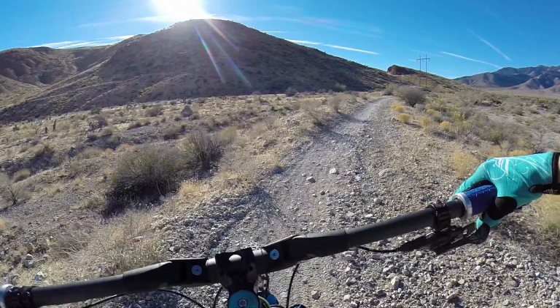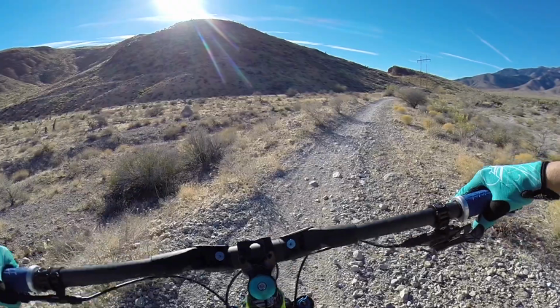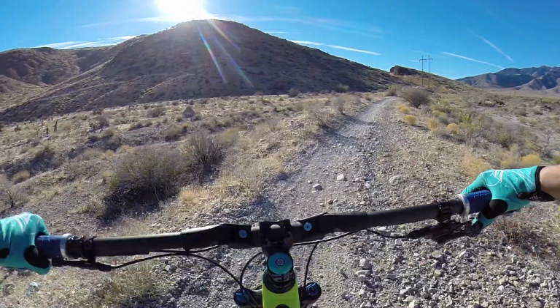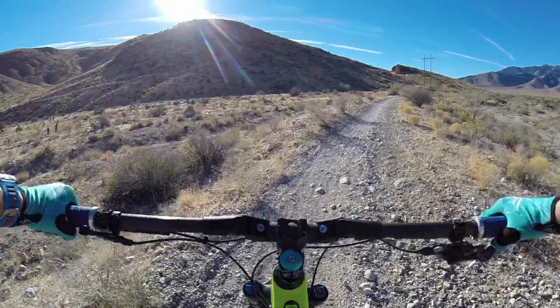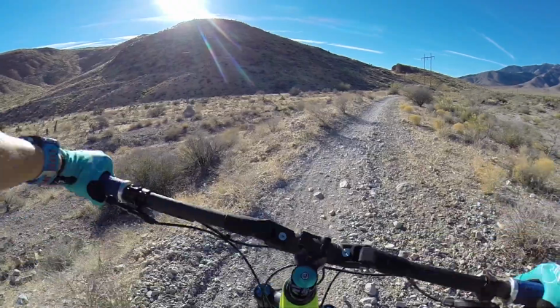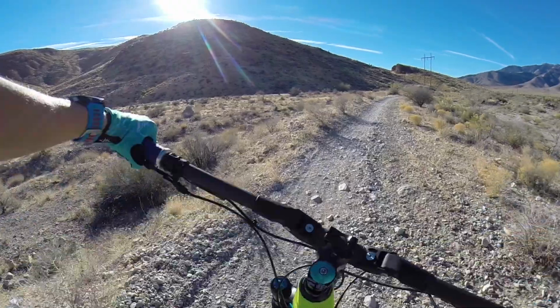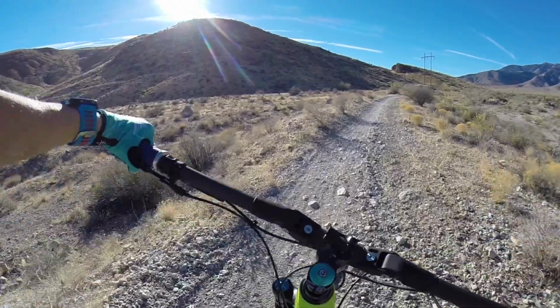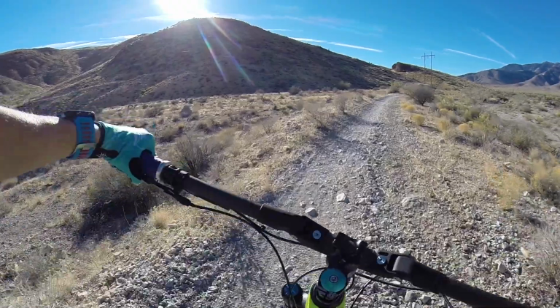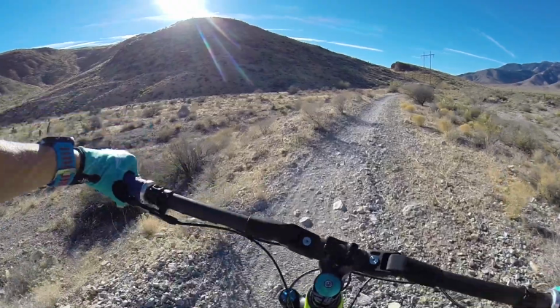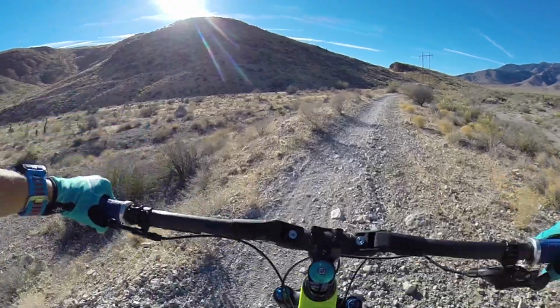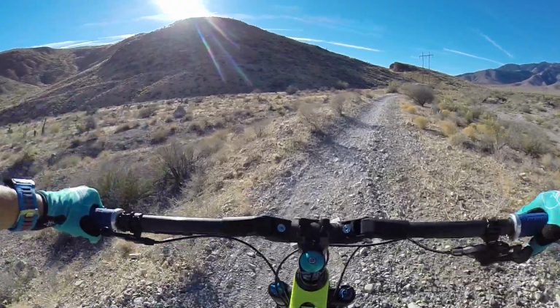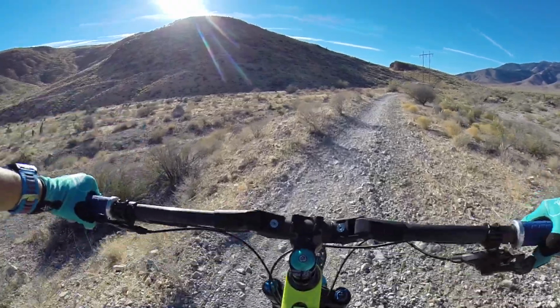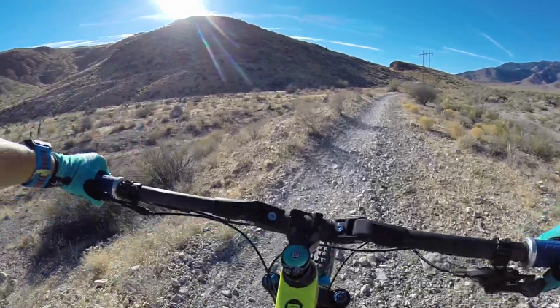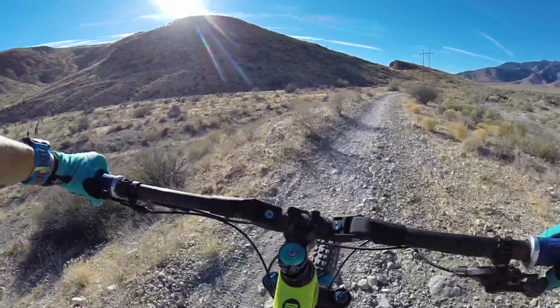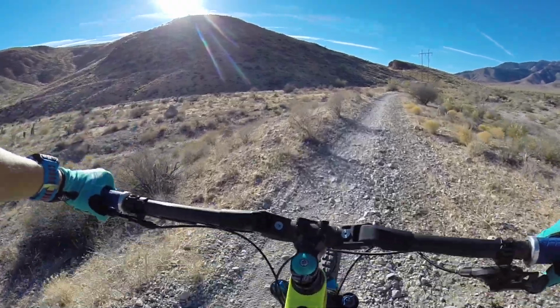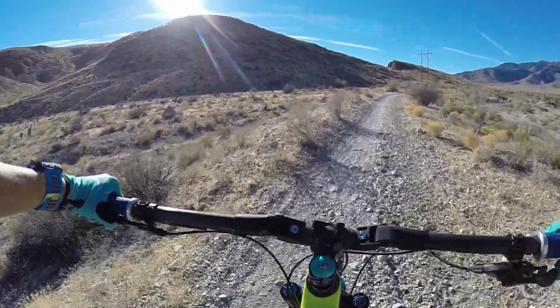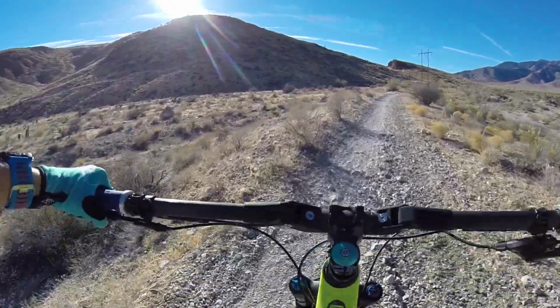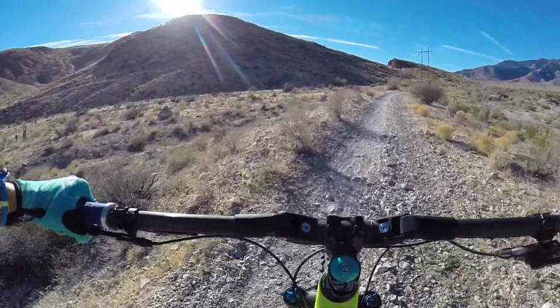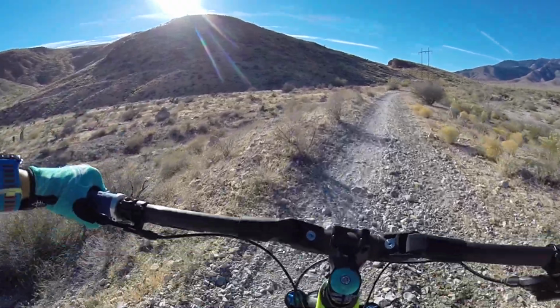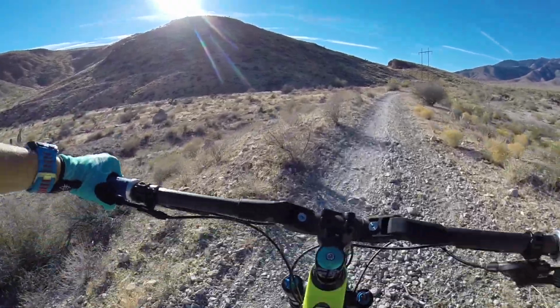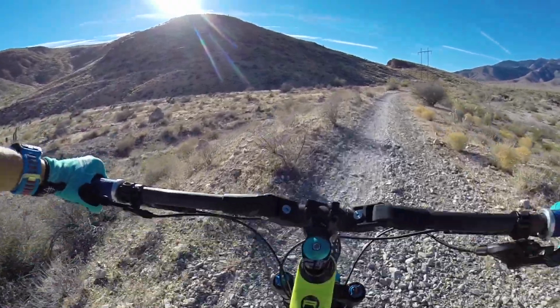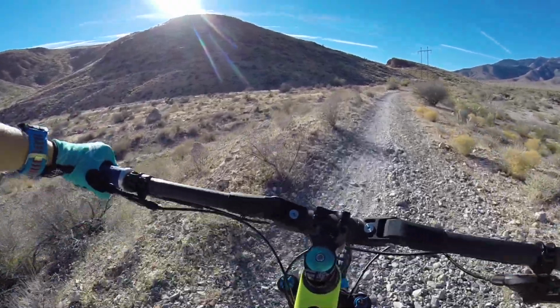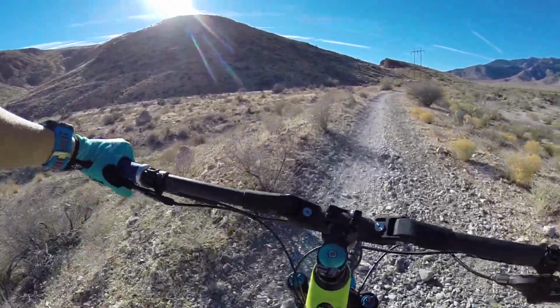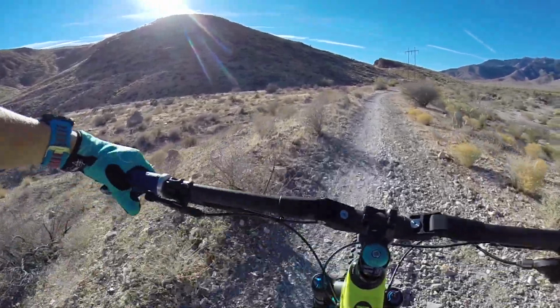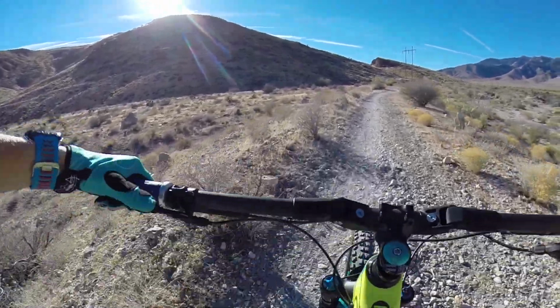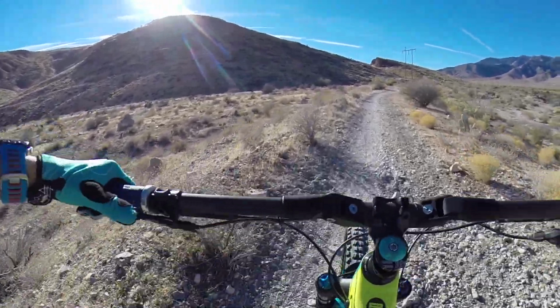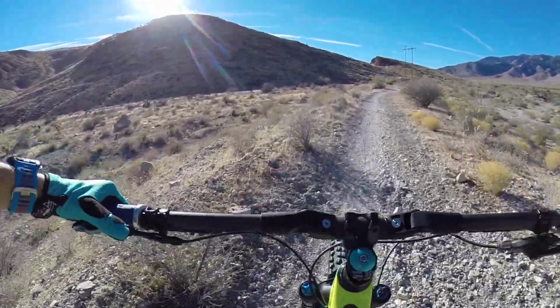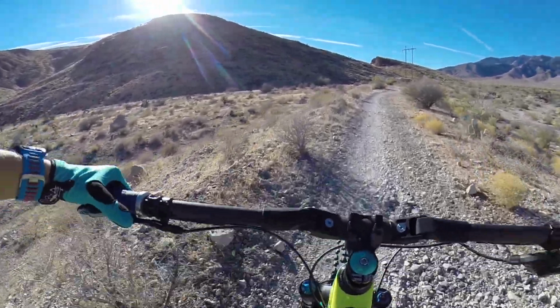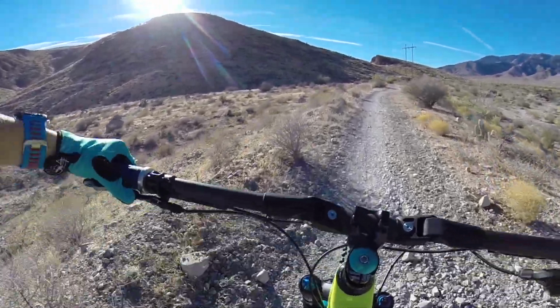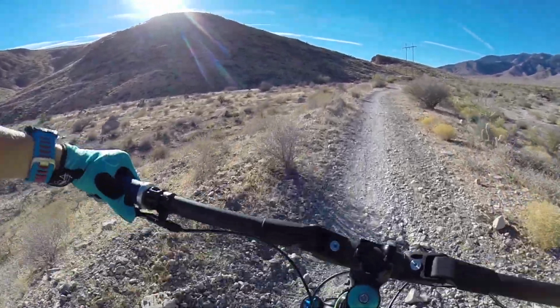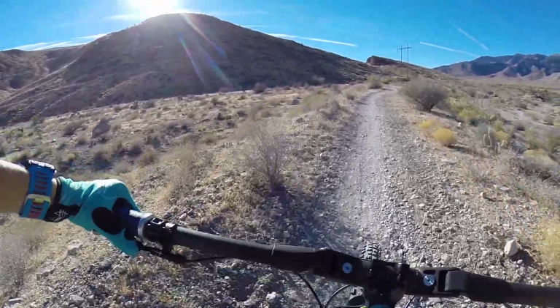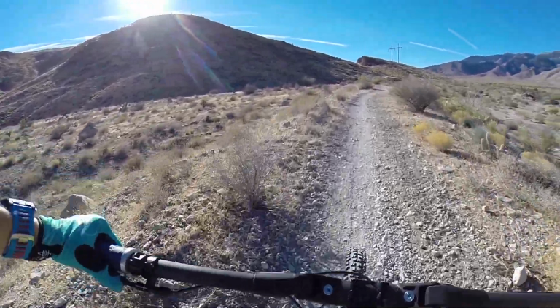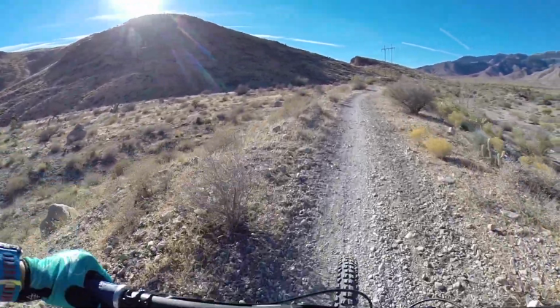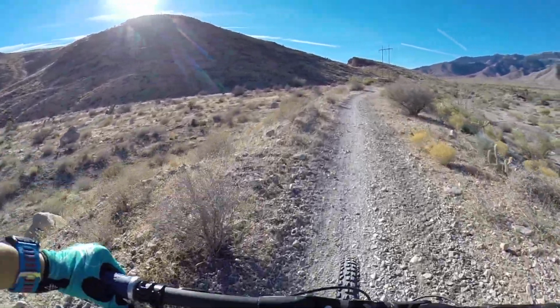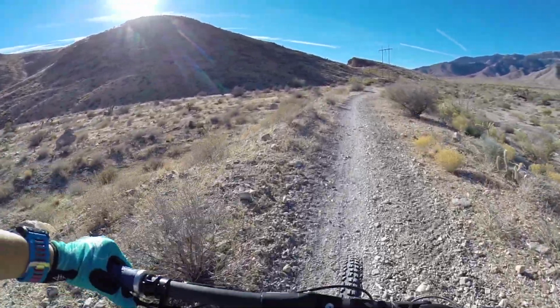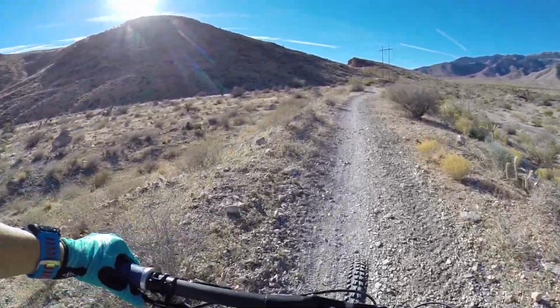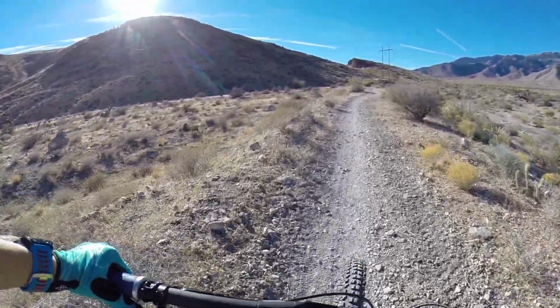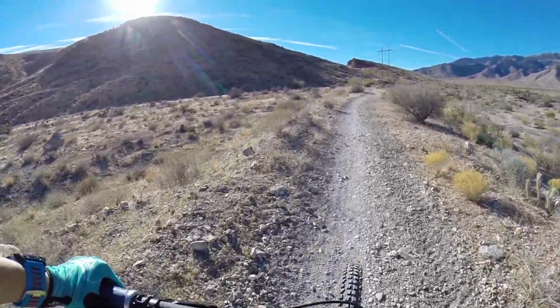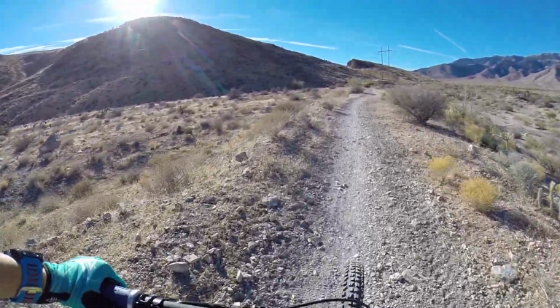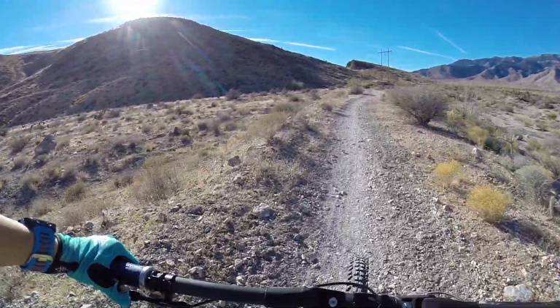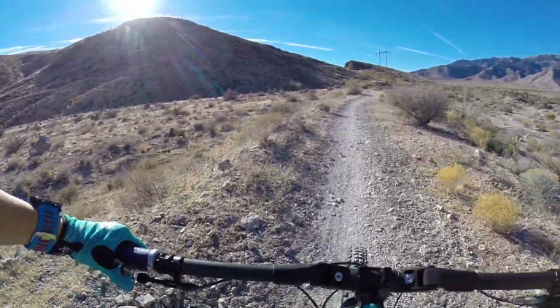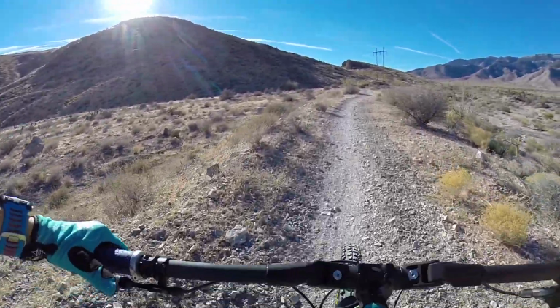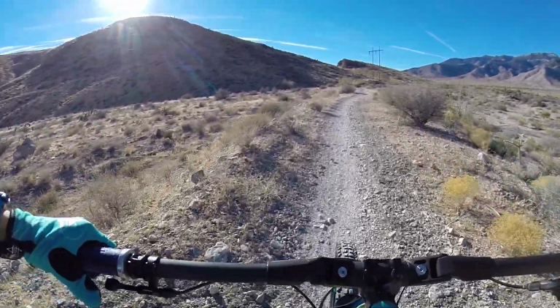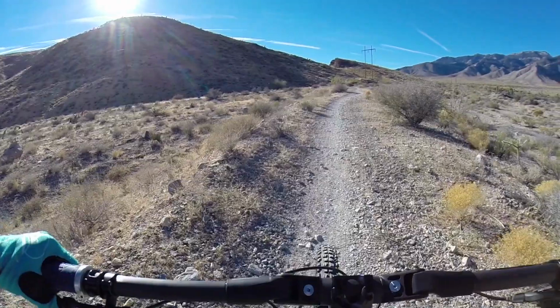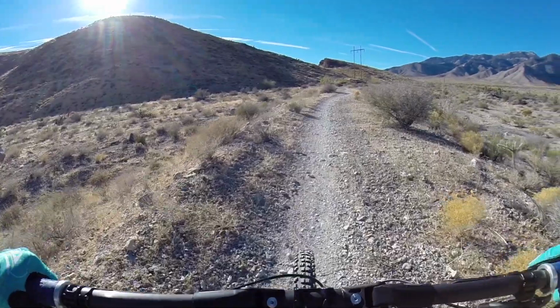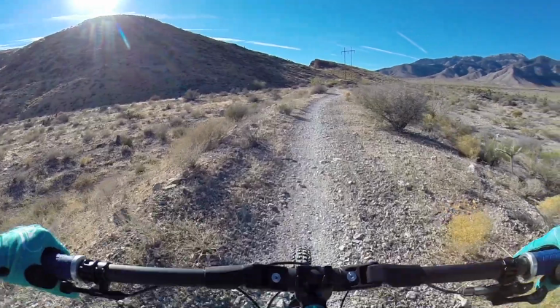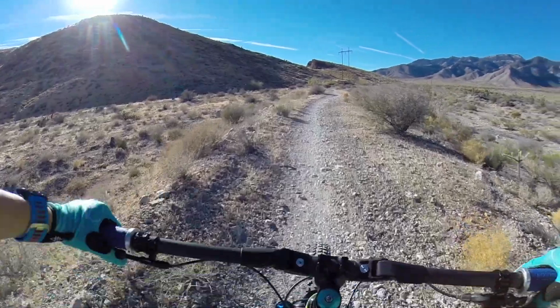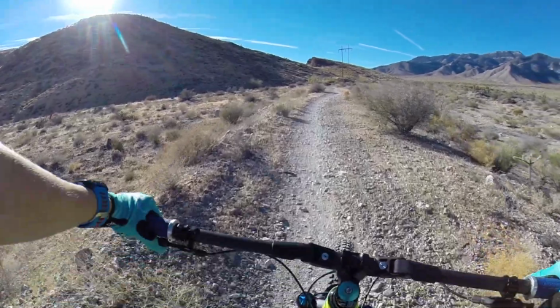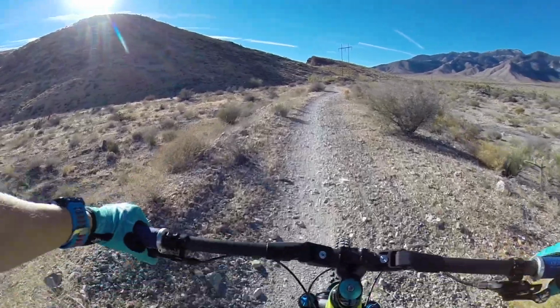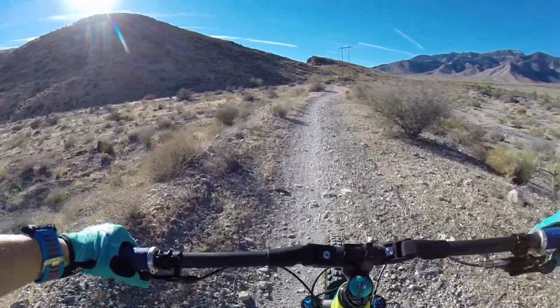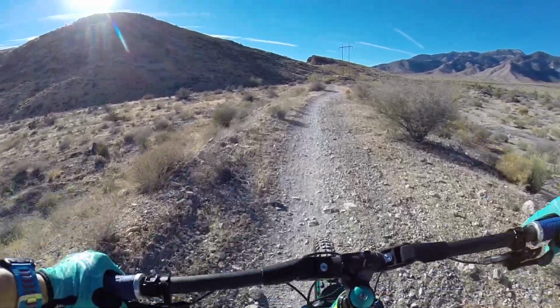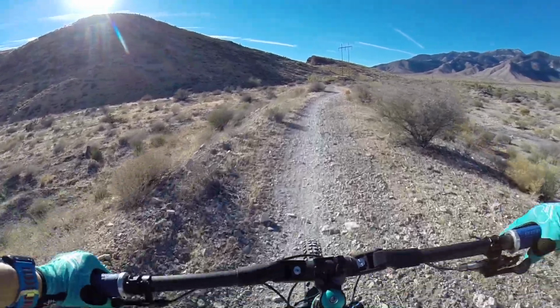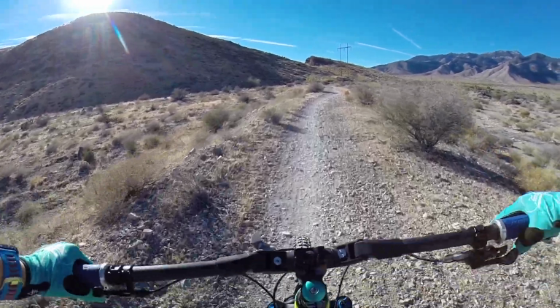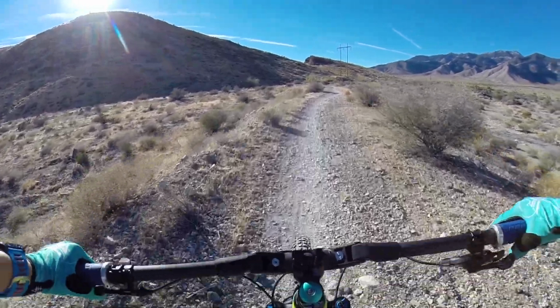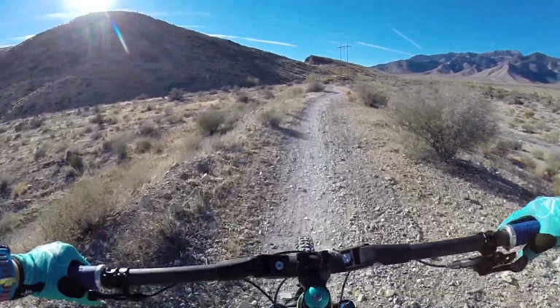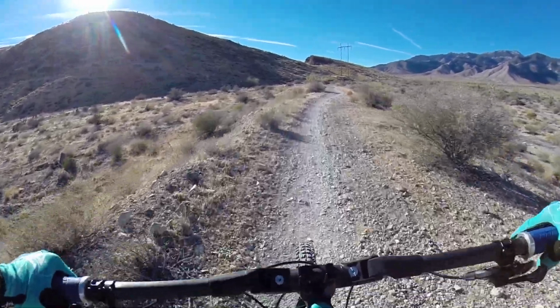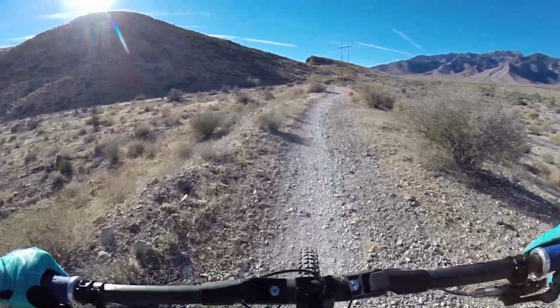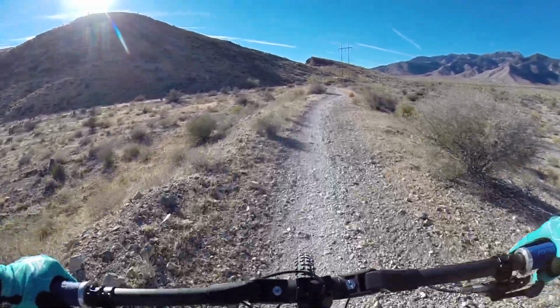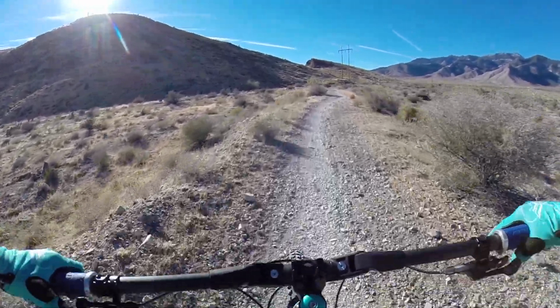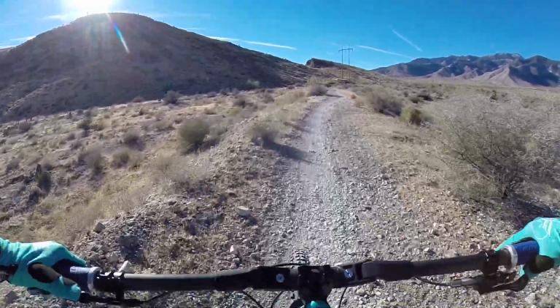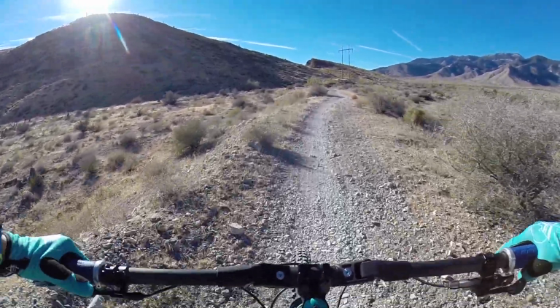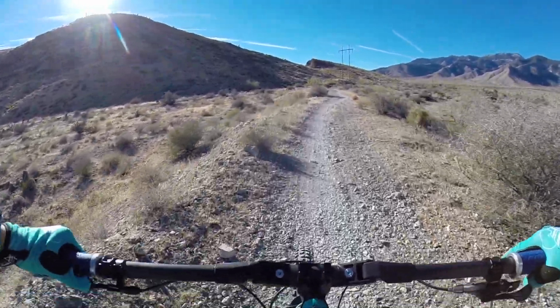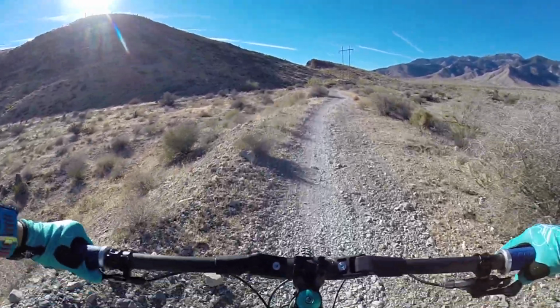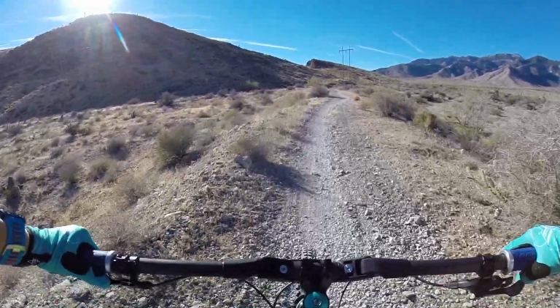So I'm in Vegas. Never ridden here before. I'm going to give this a try.